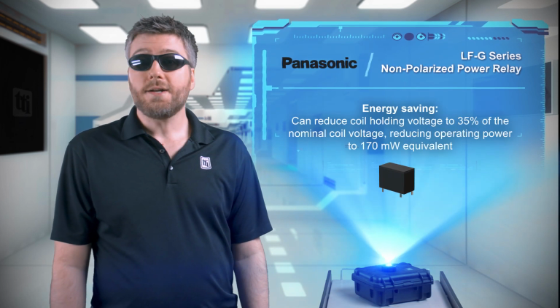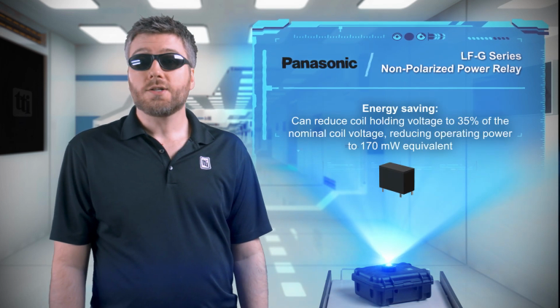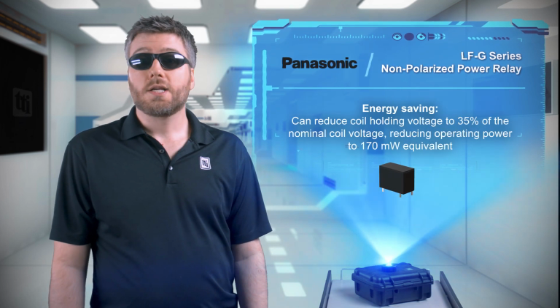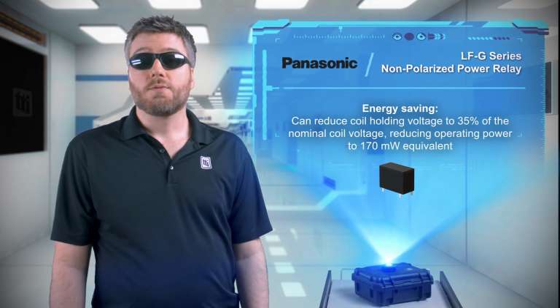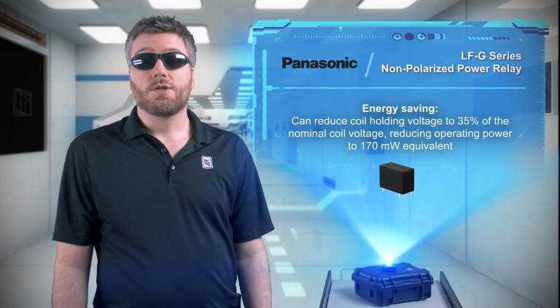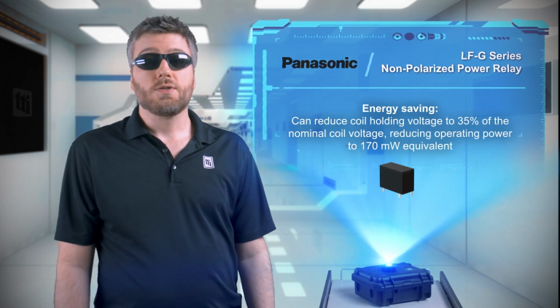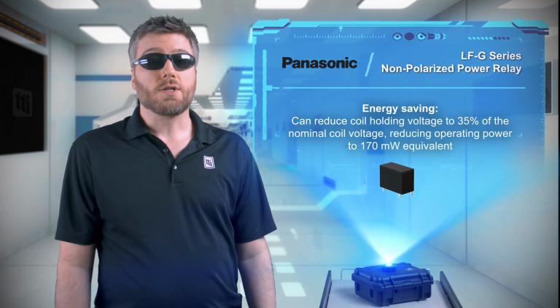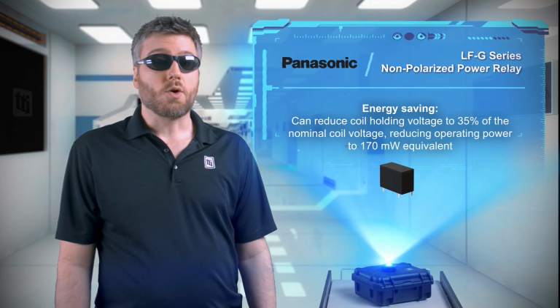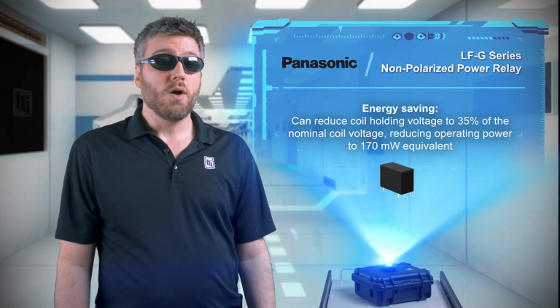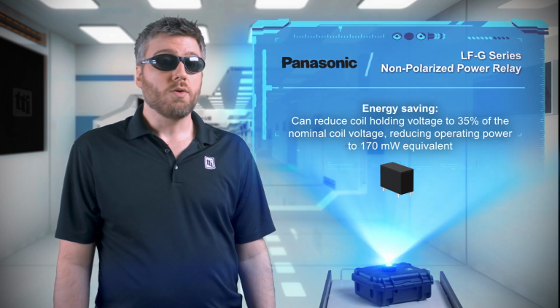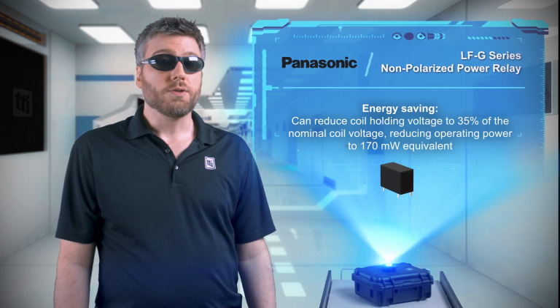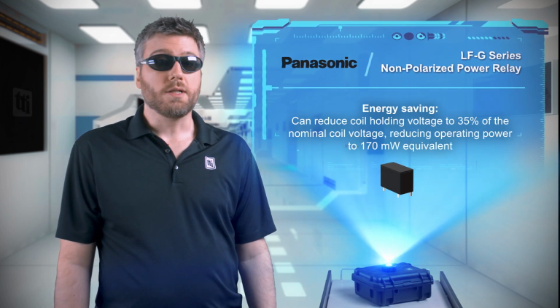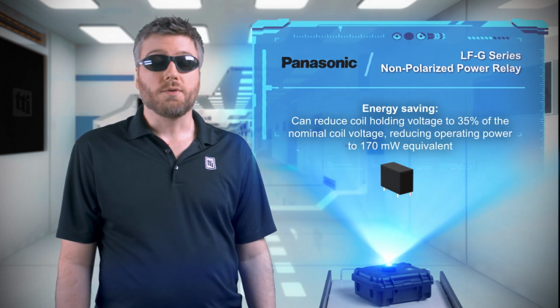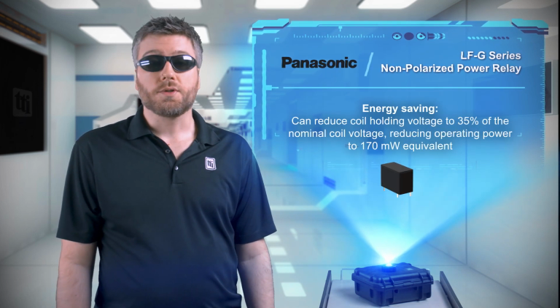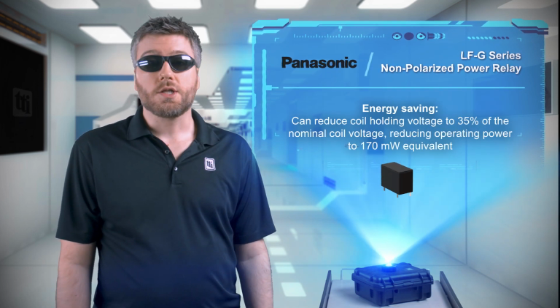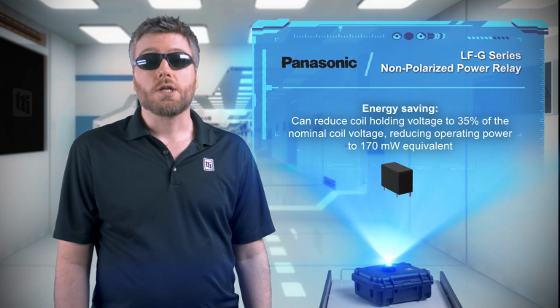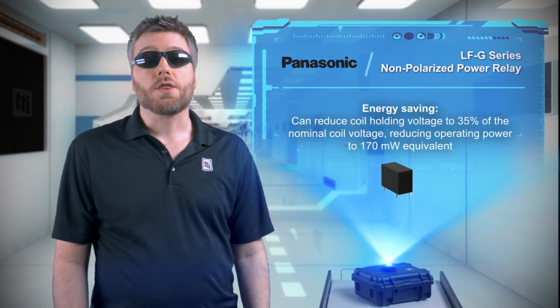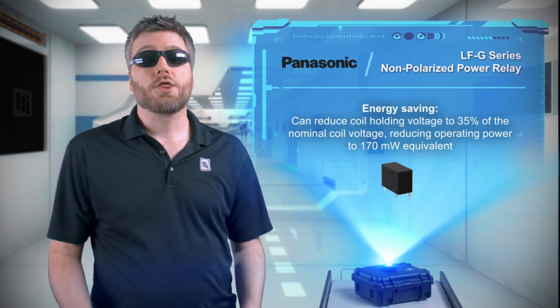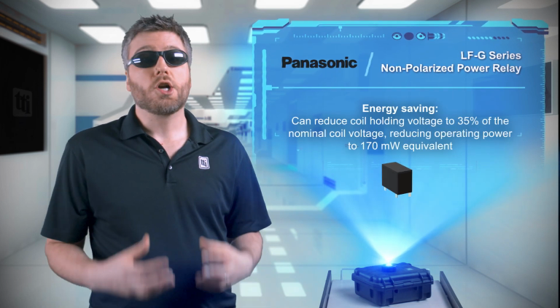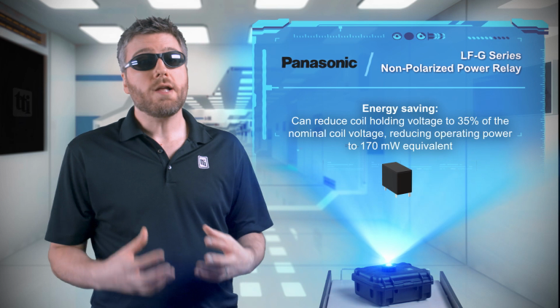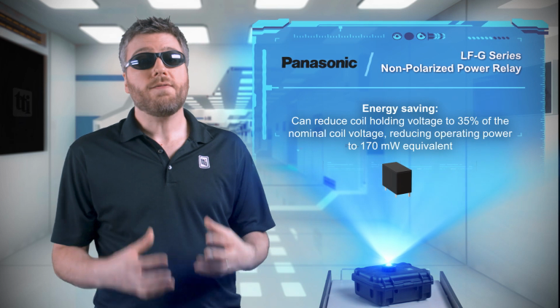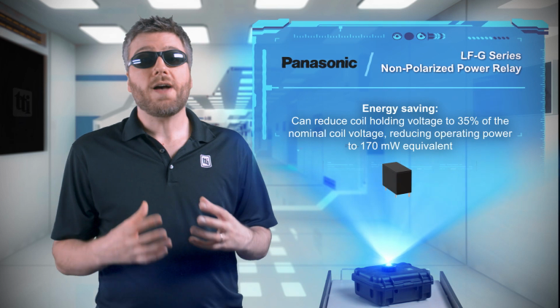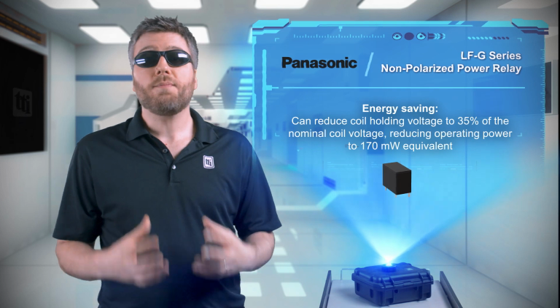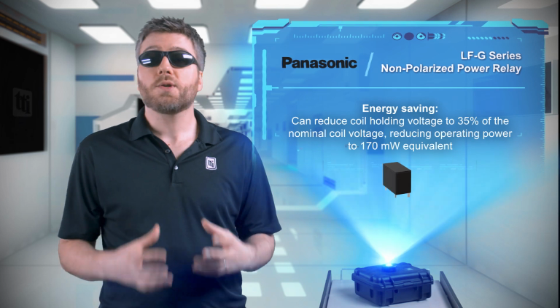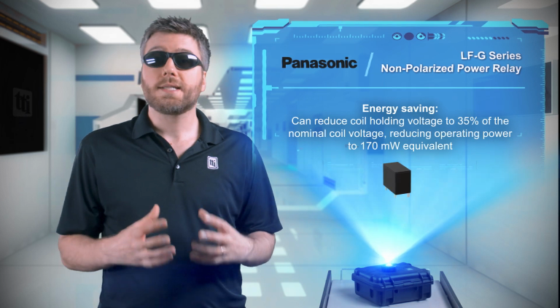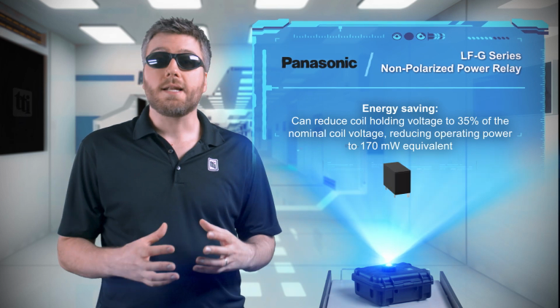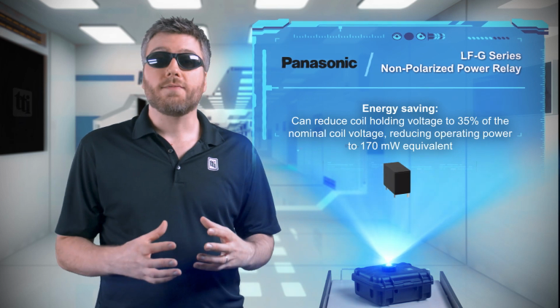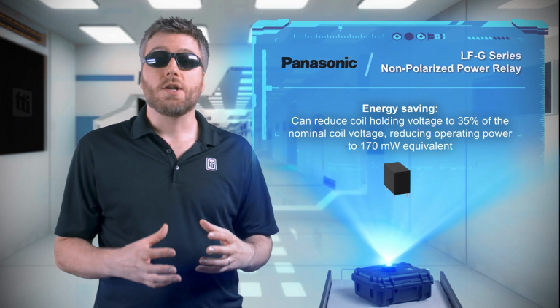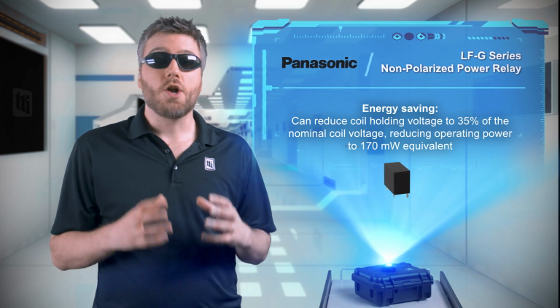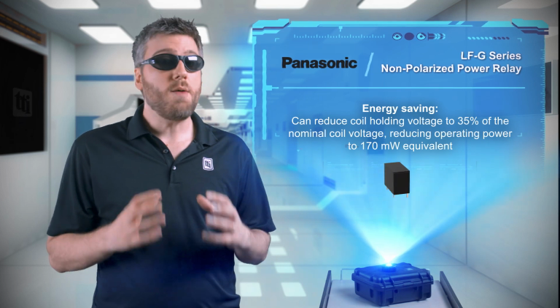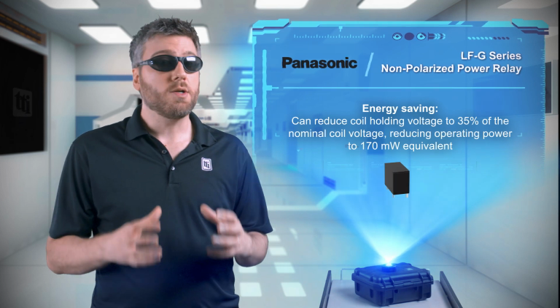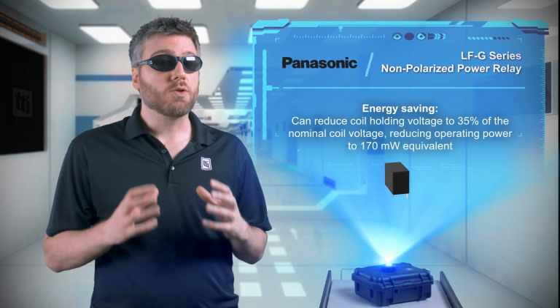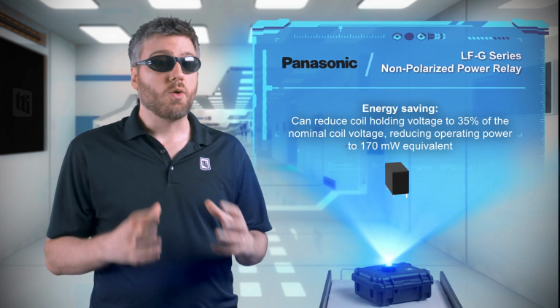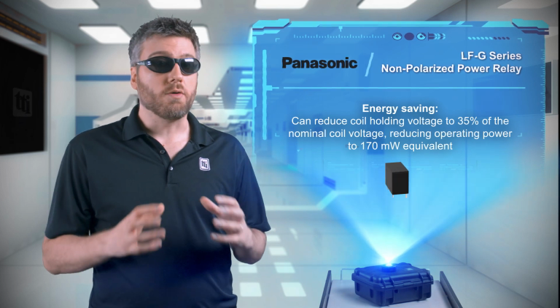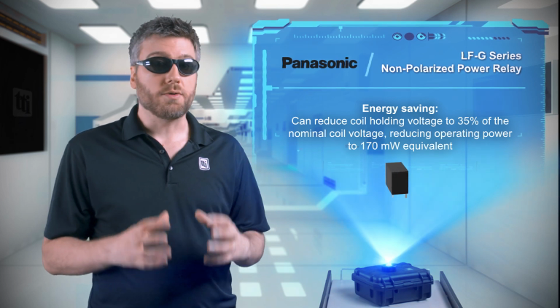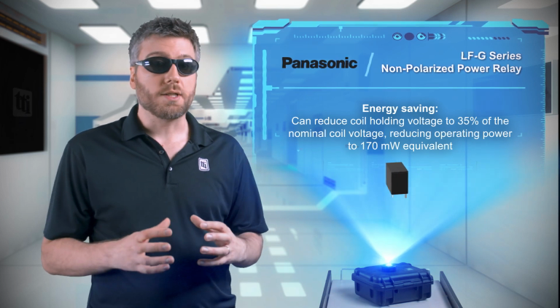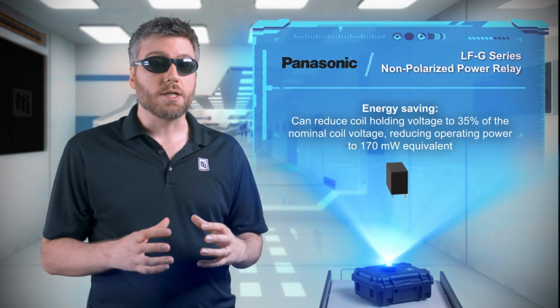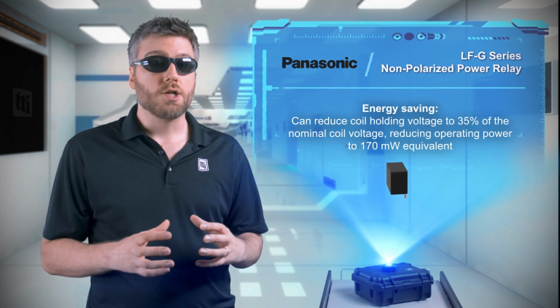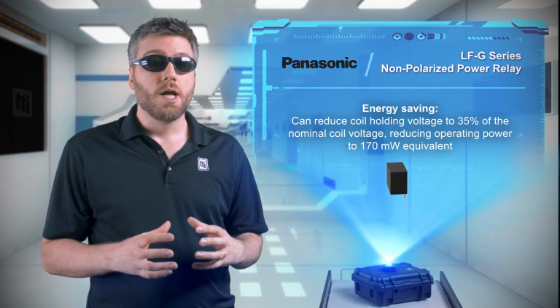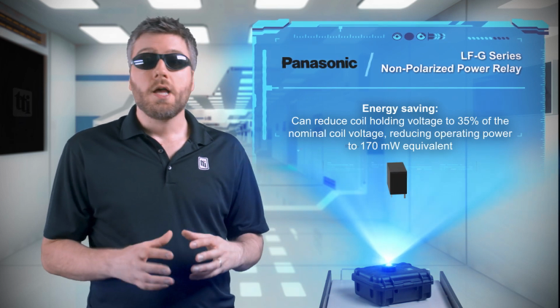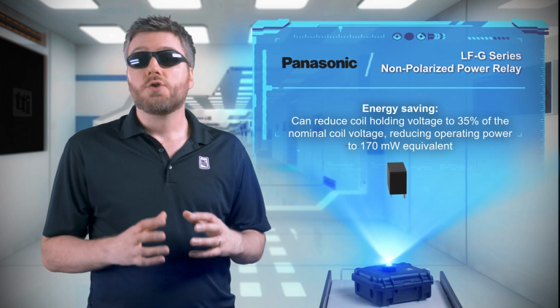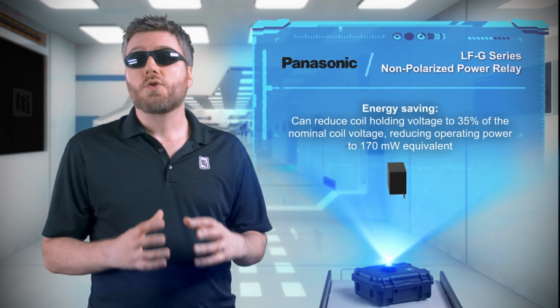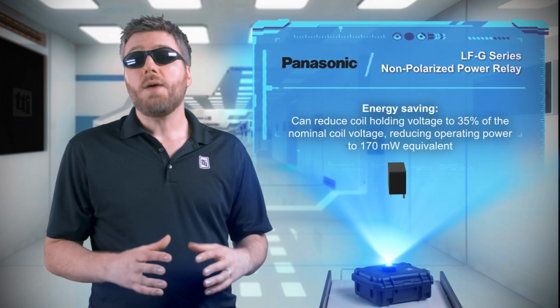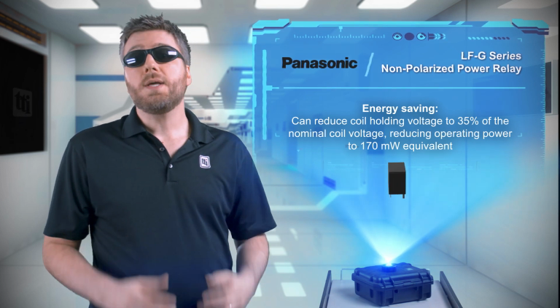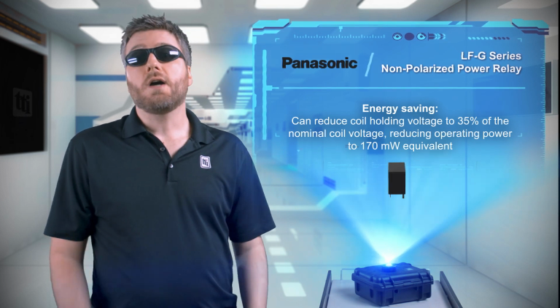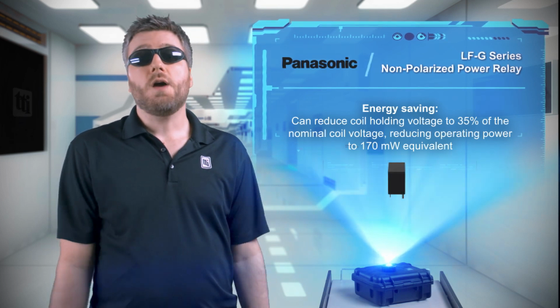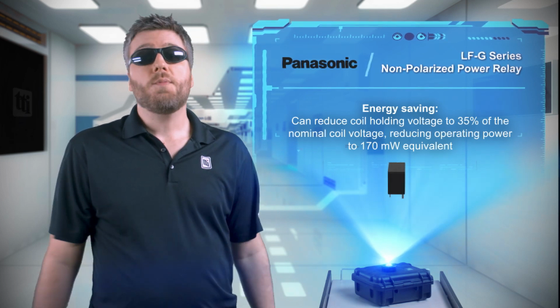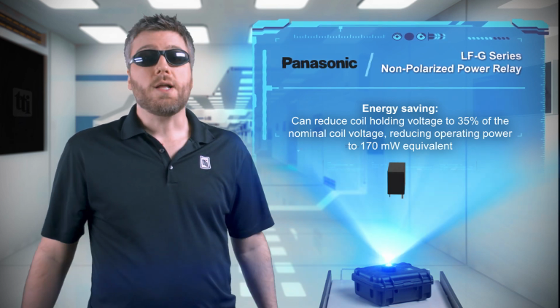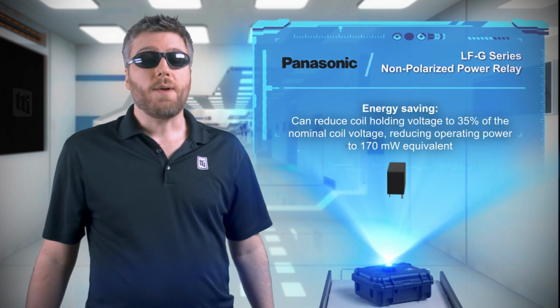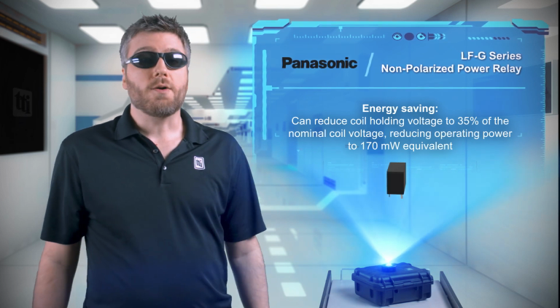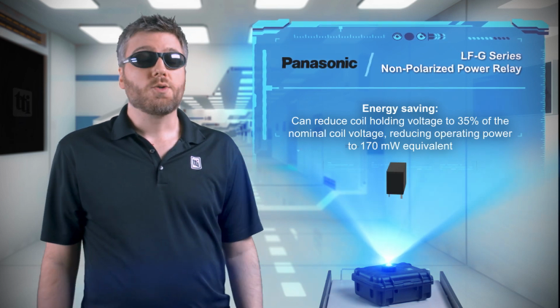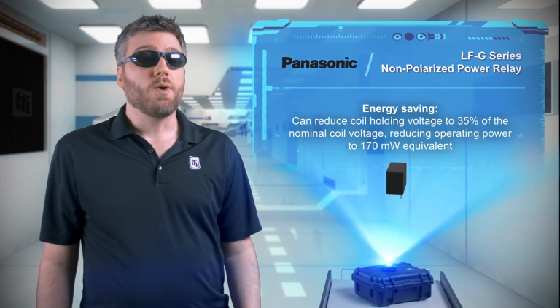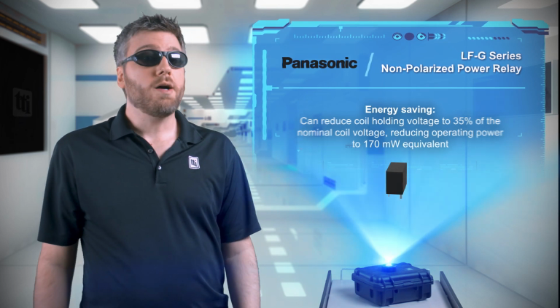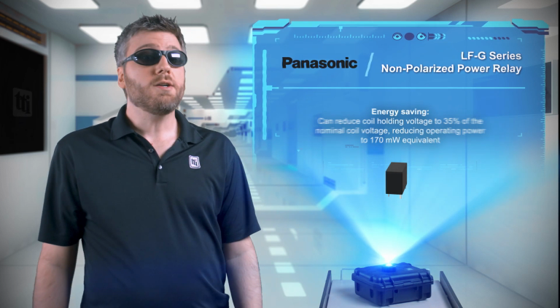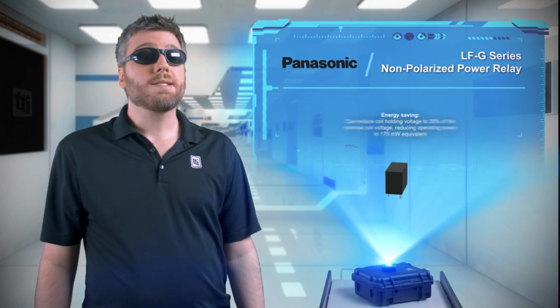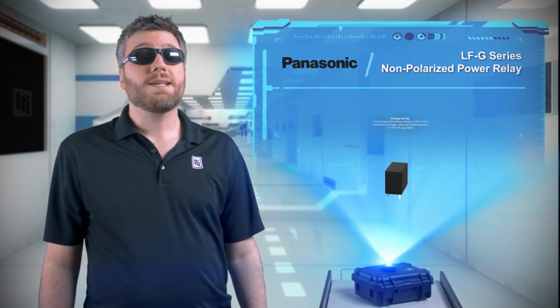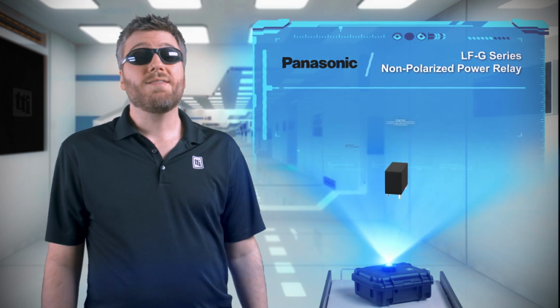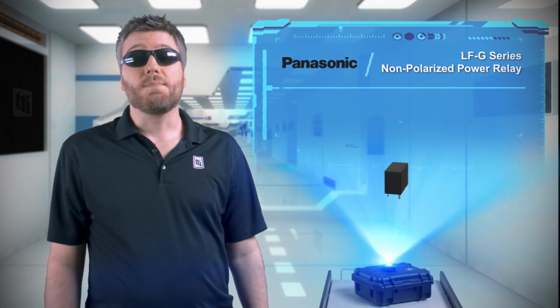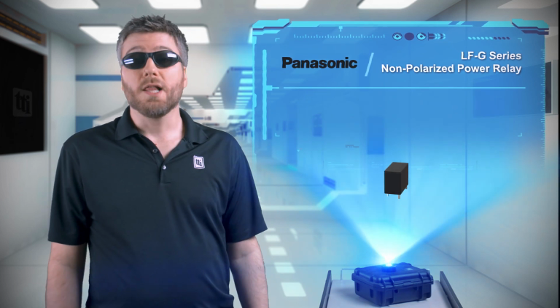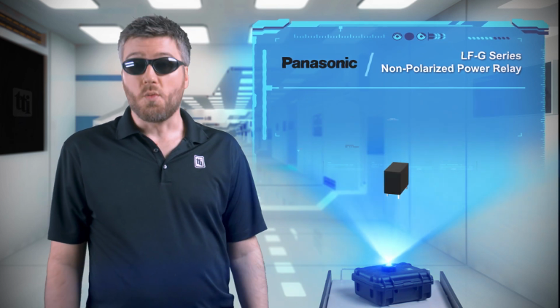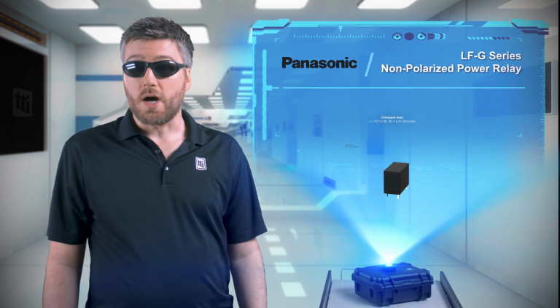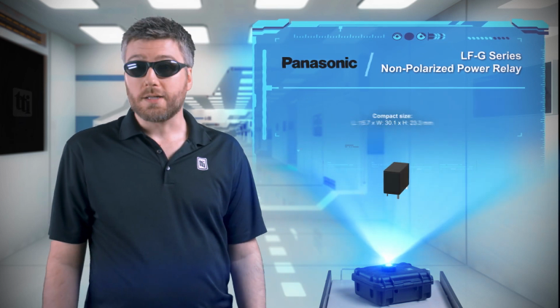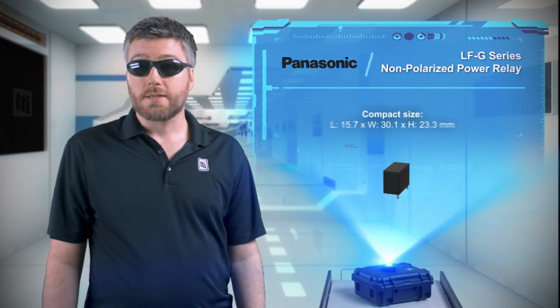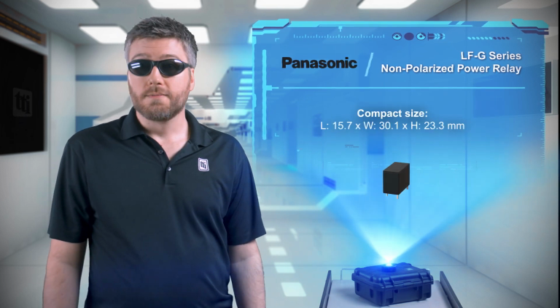To save energy, designers can reduce the coil holding voltage to 35% of the nominal coil voltage, dropping the operating power to 170 milliwatts.